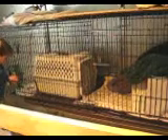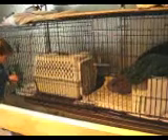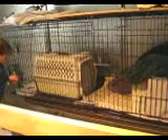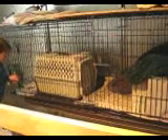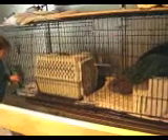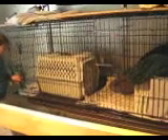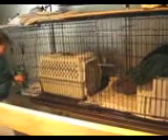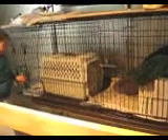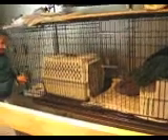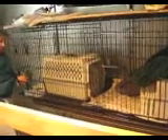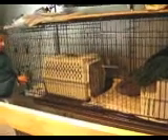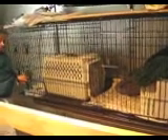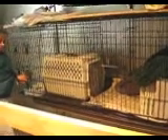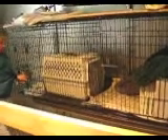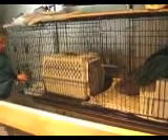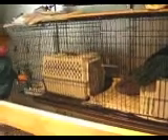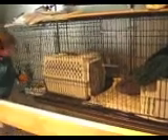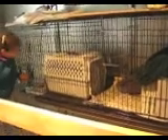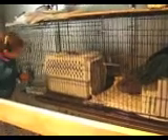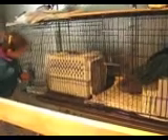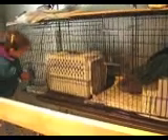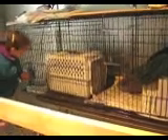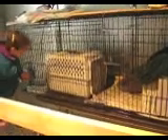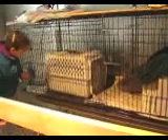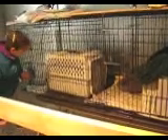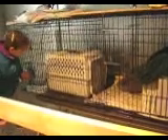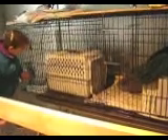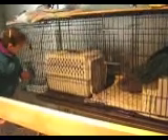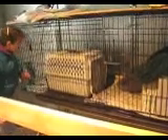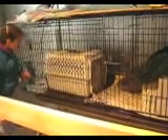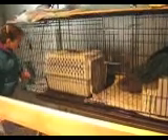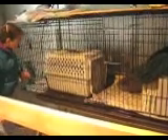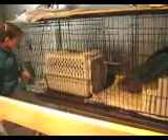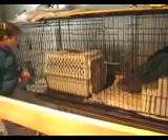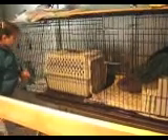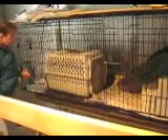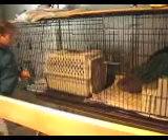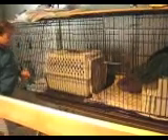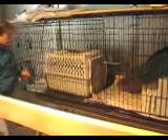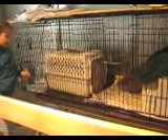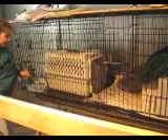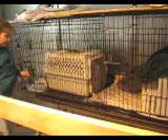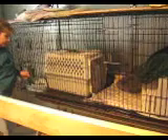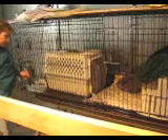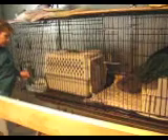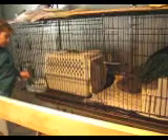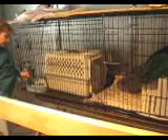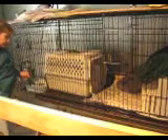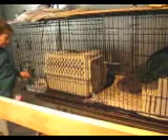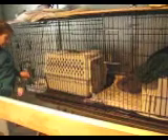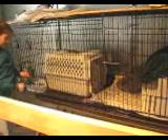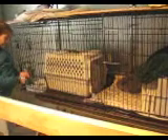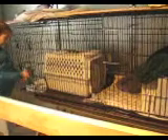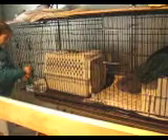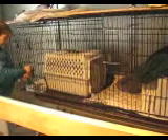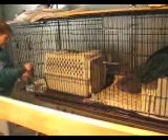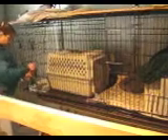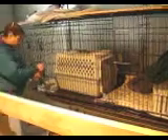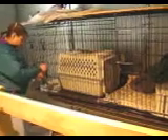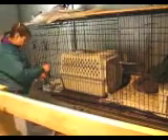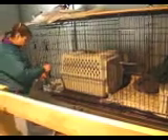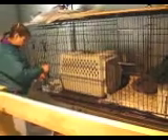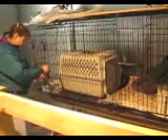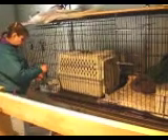How many are in there? There's three. There should be a gray, a calico, and an orange.